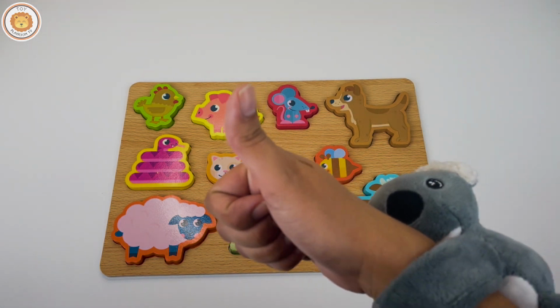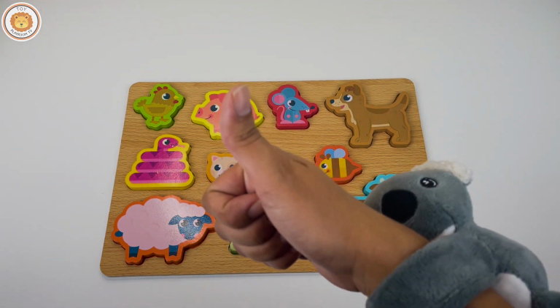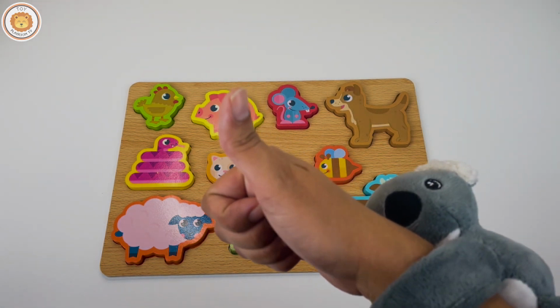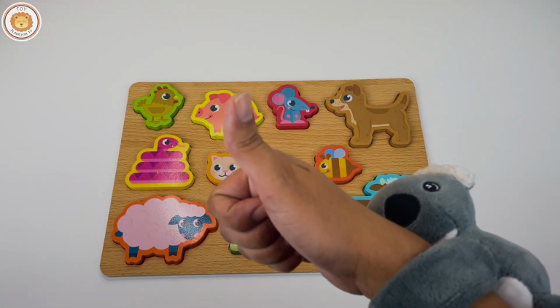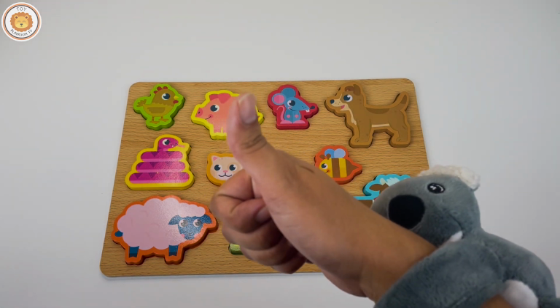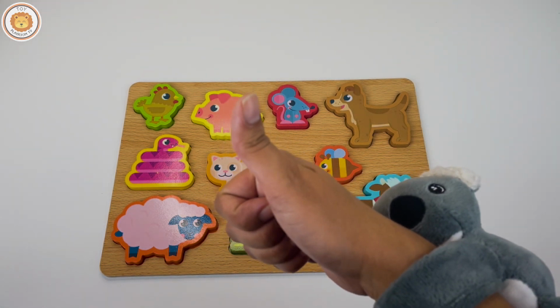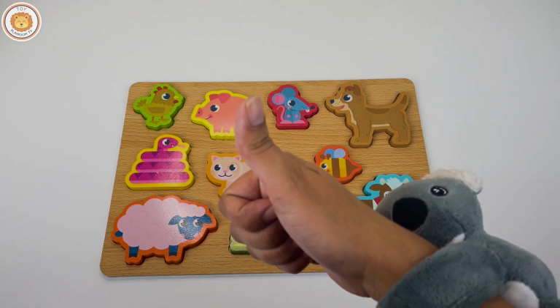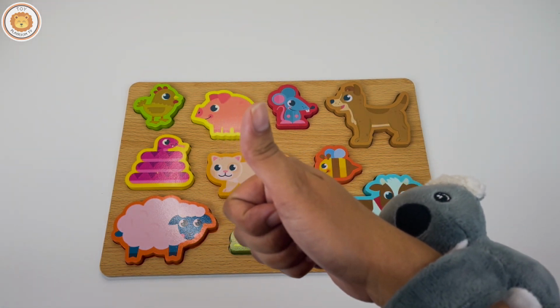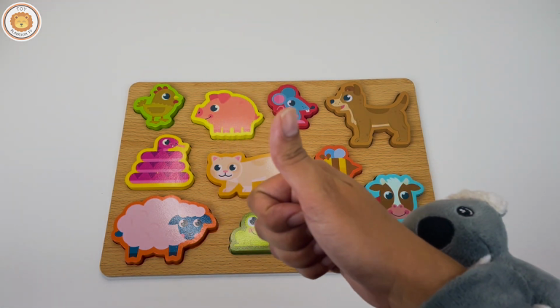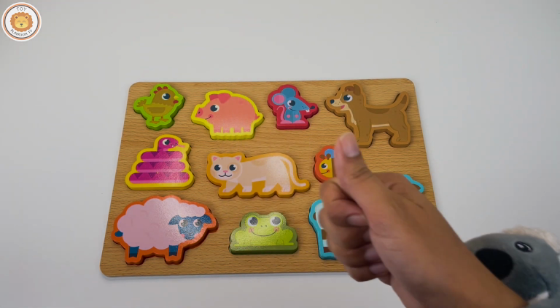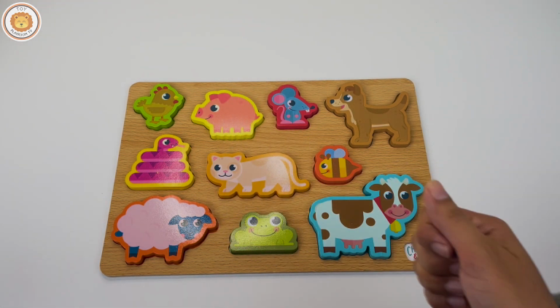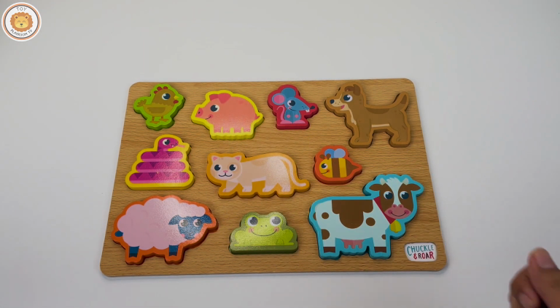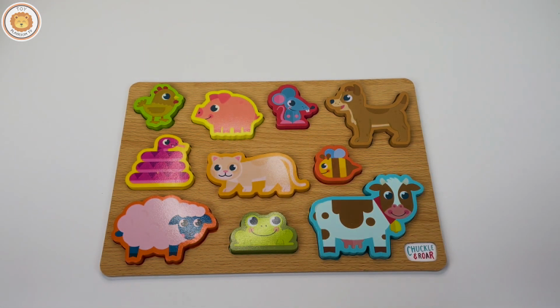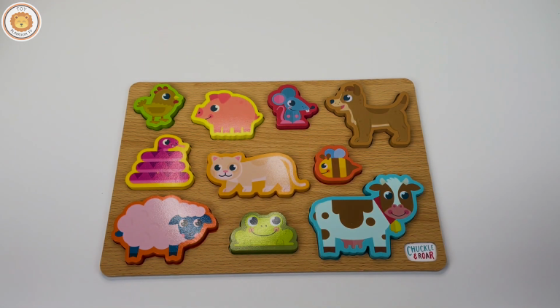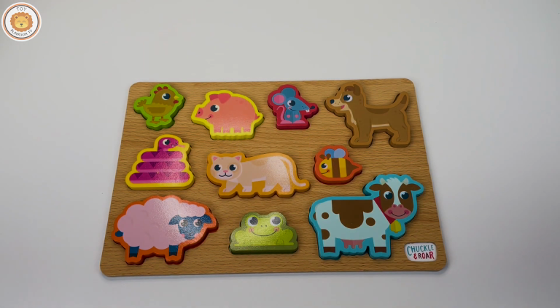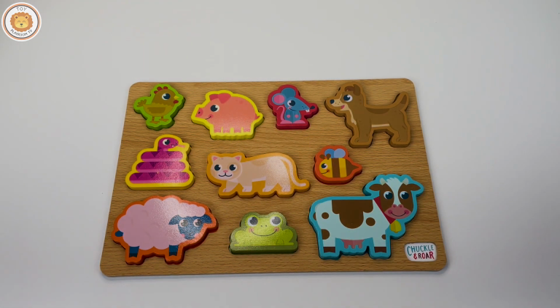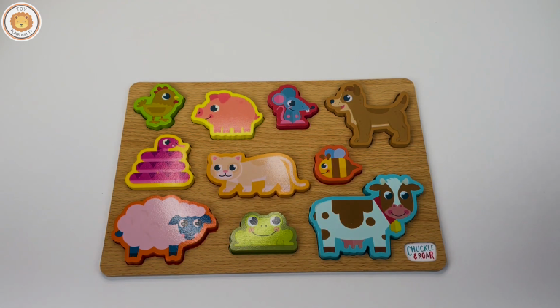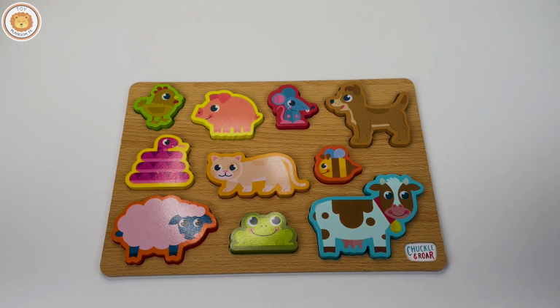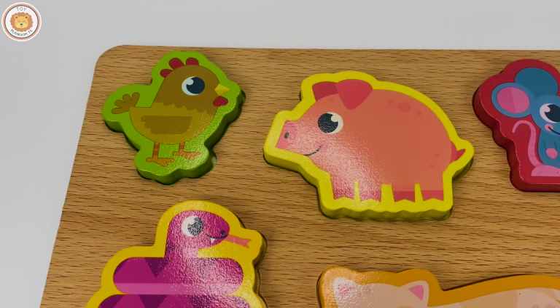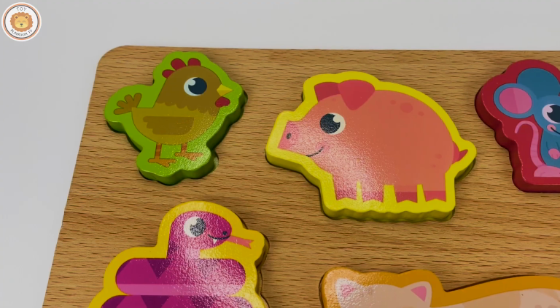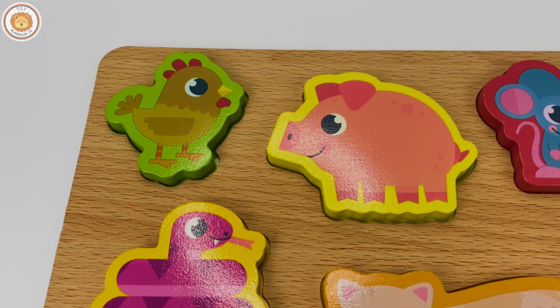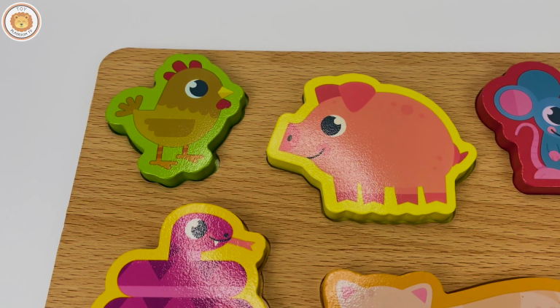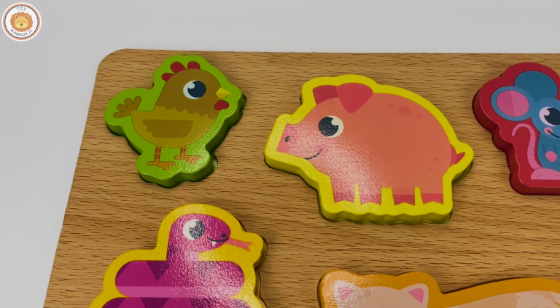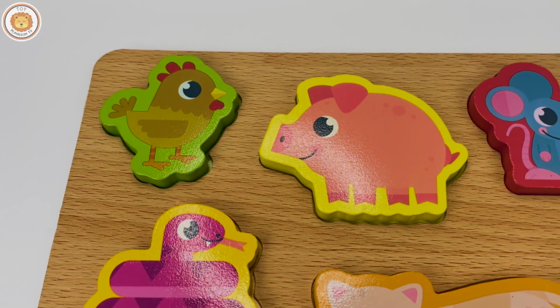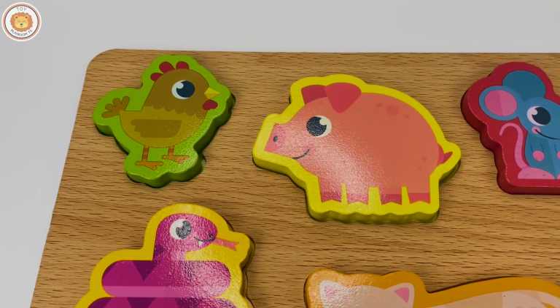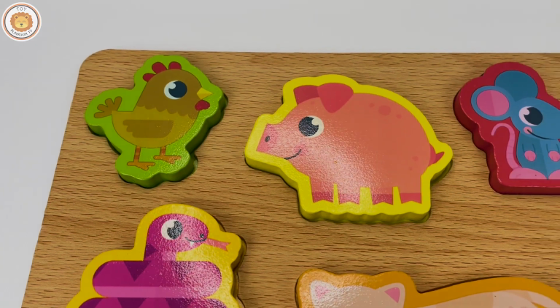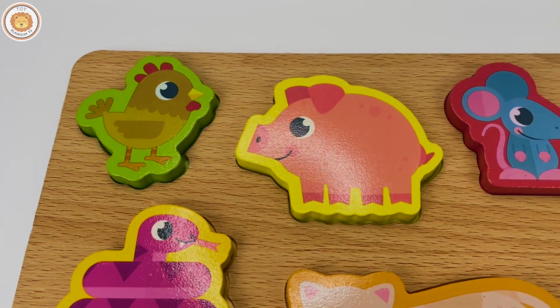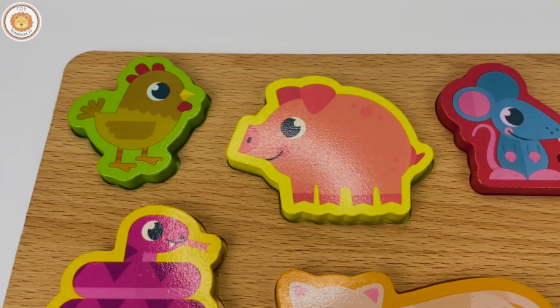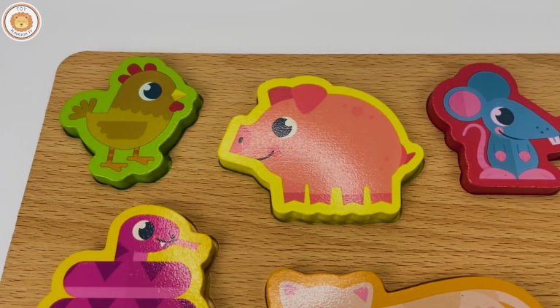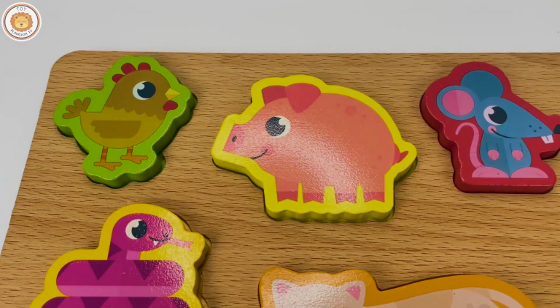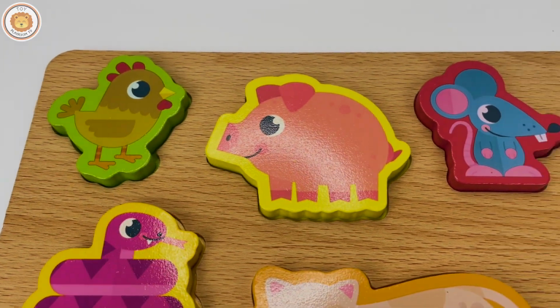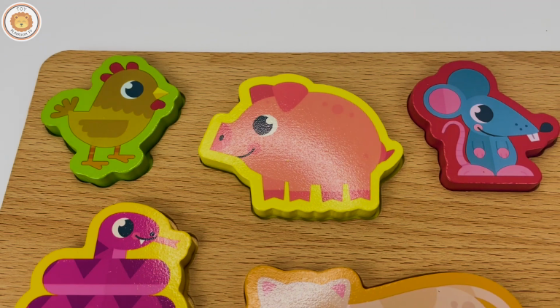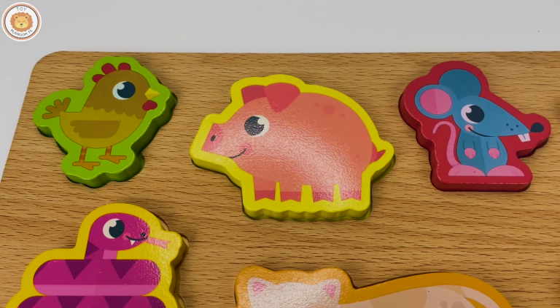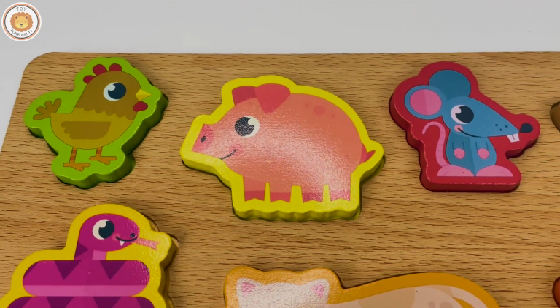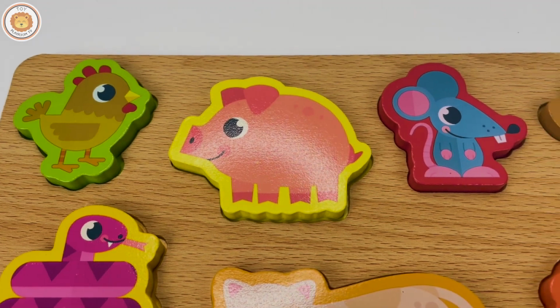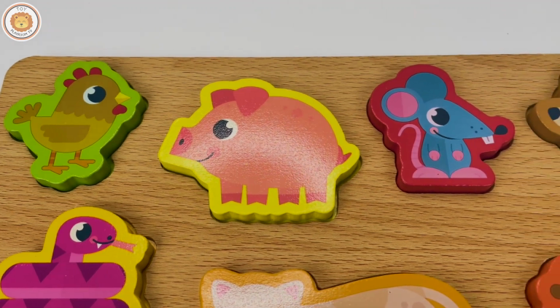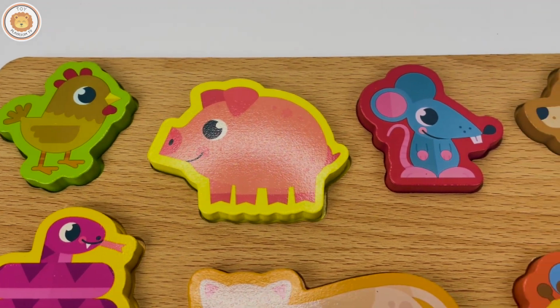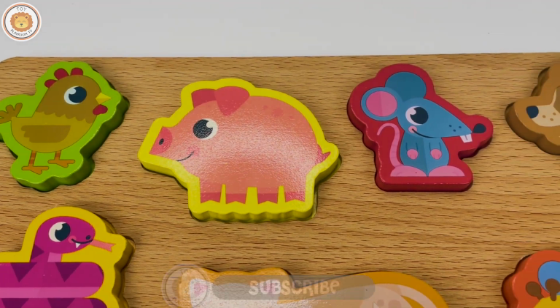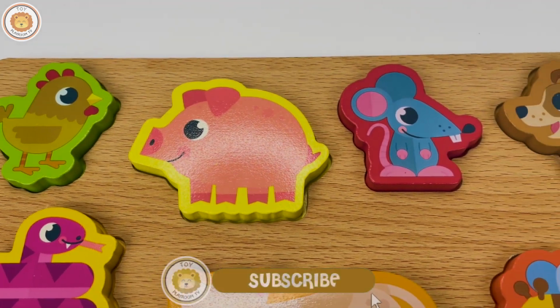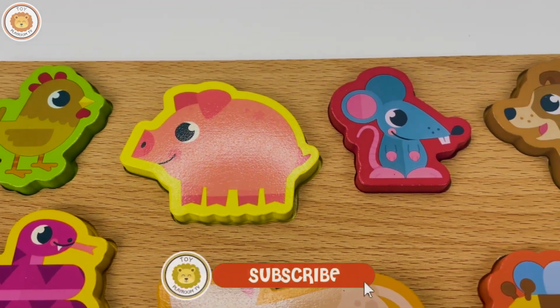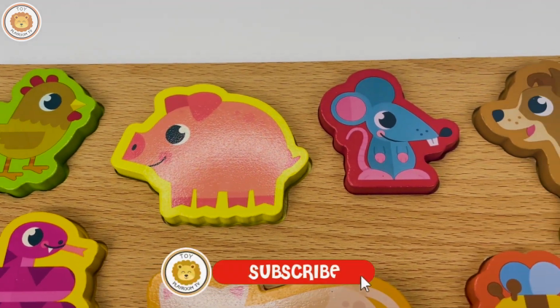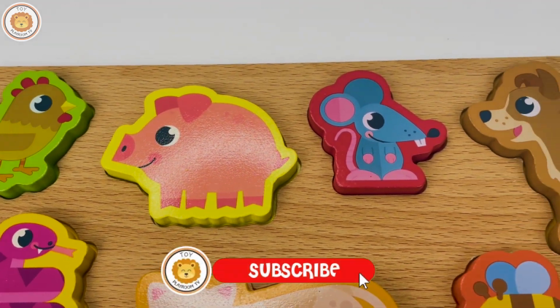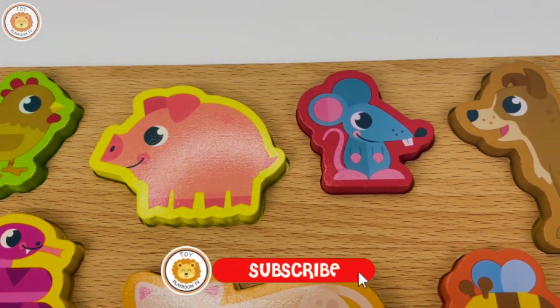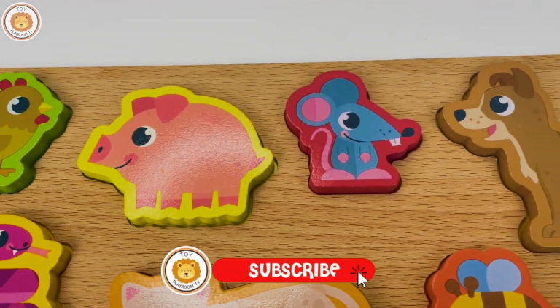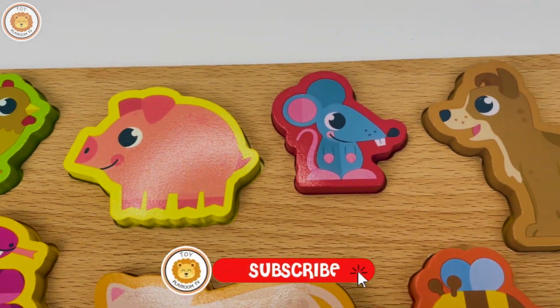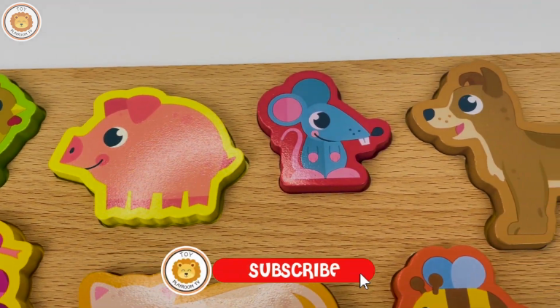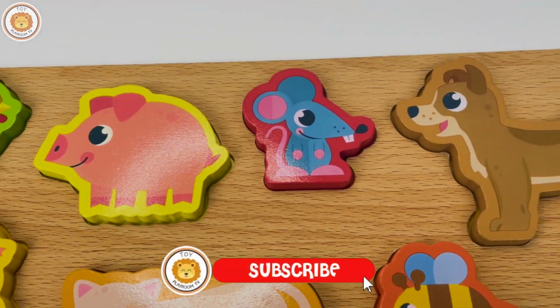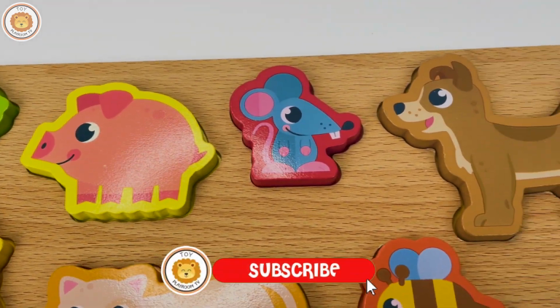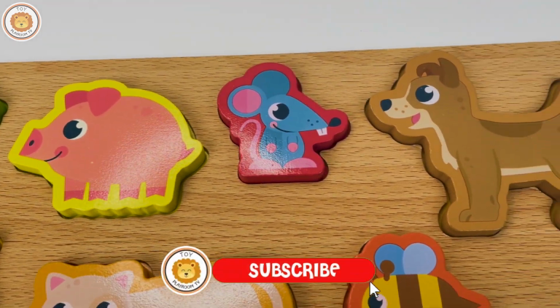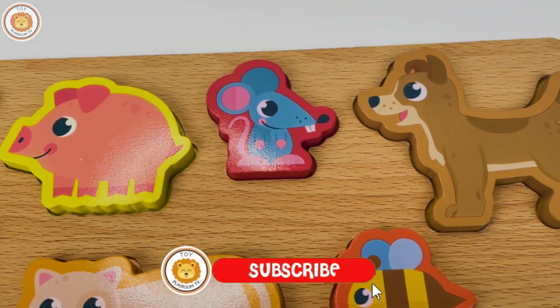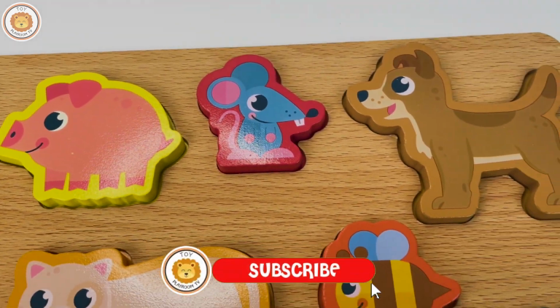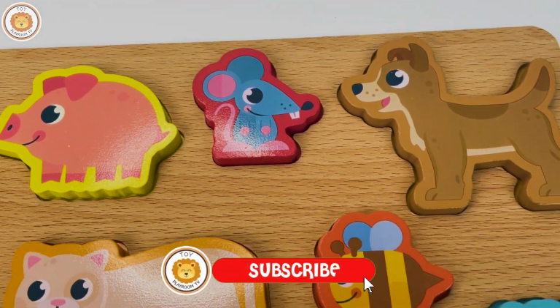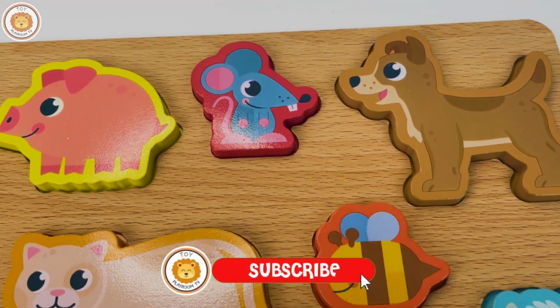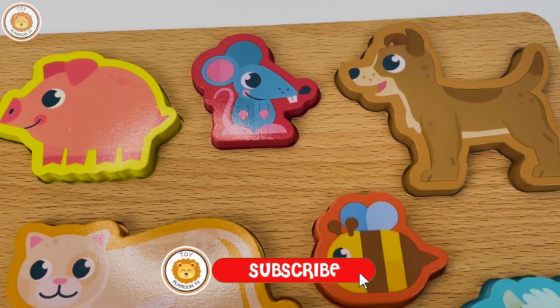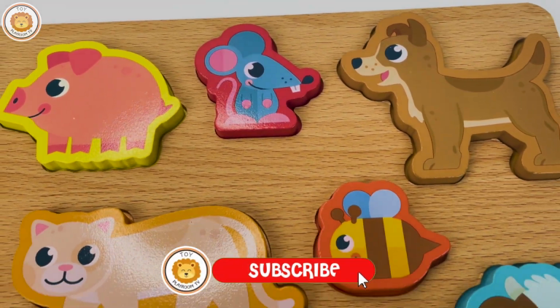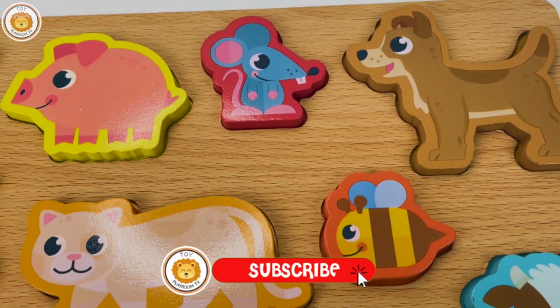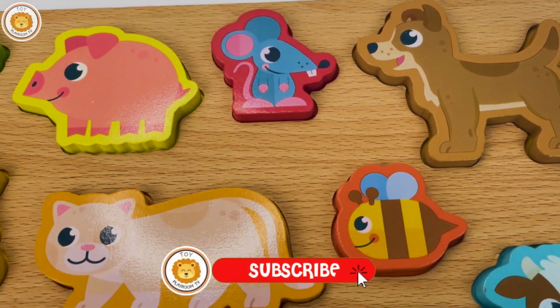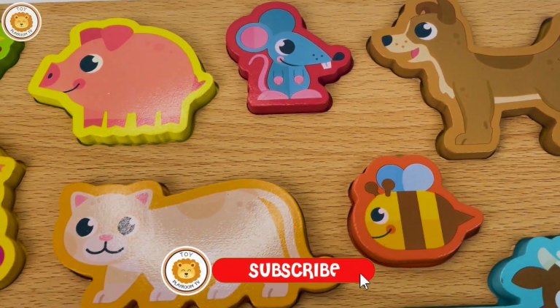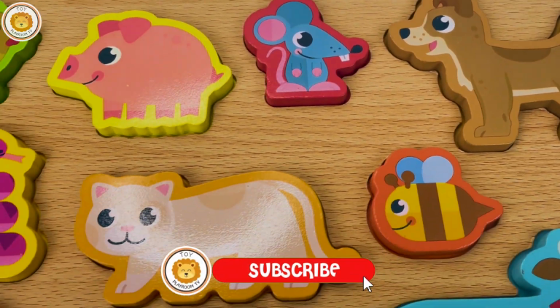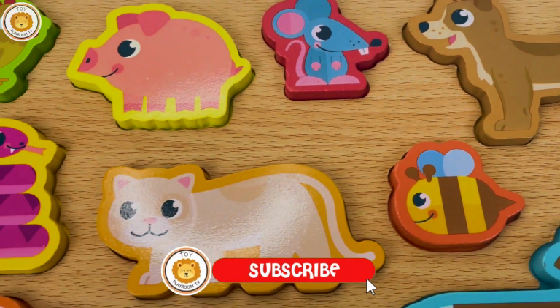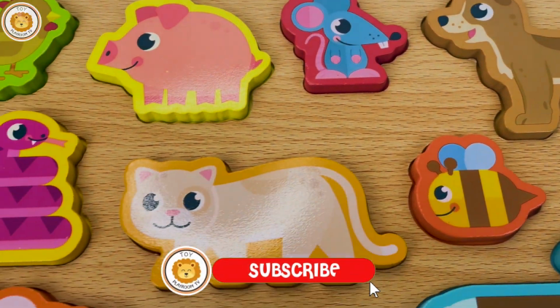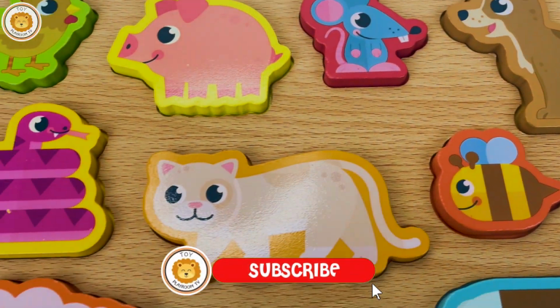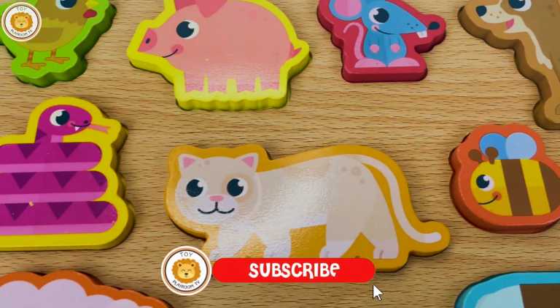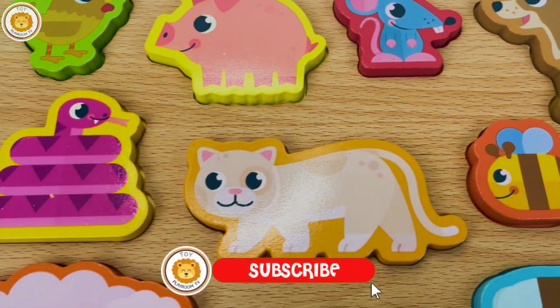Good job! Hope that you like this video. Don't forget to subscribe, bye bye!